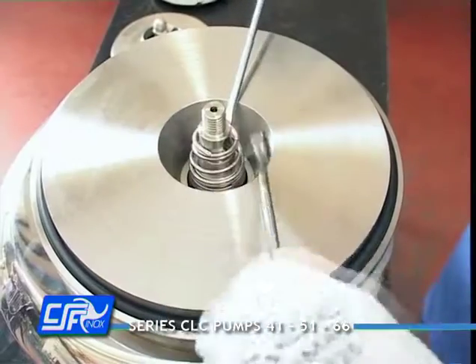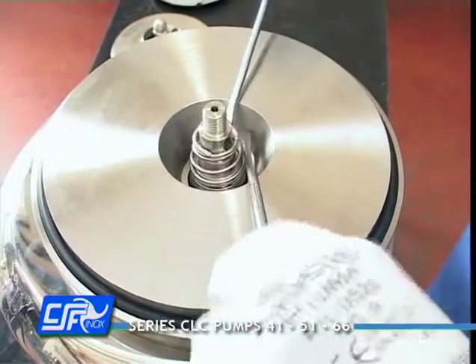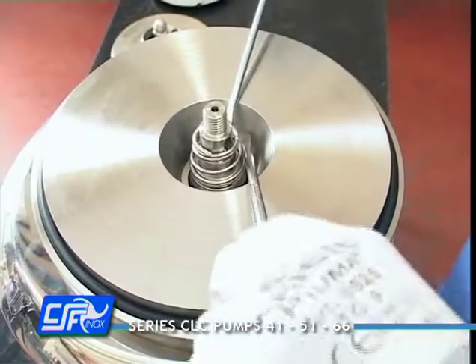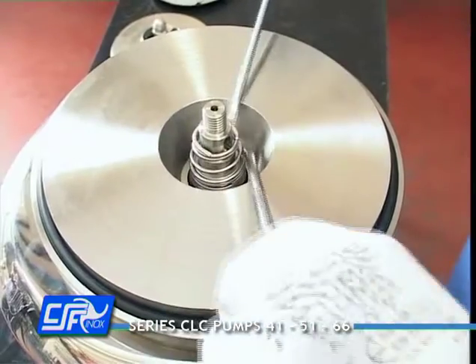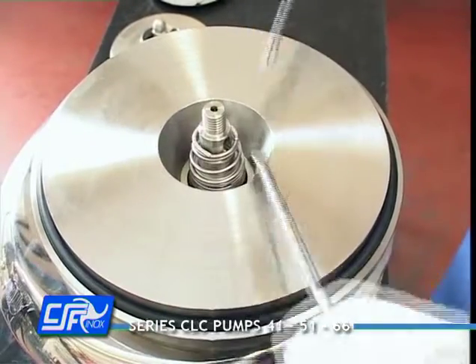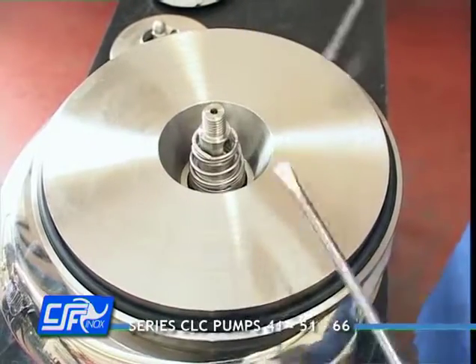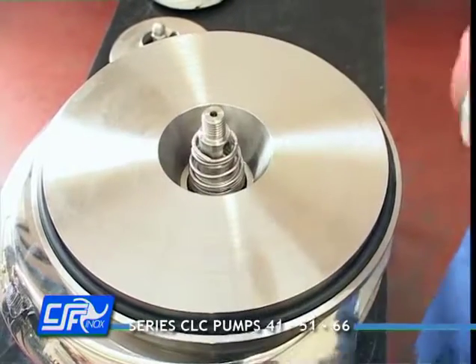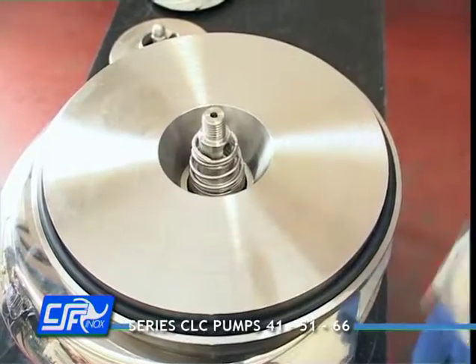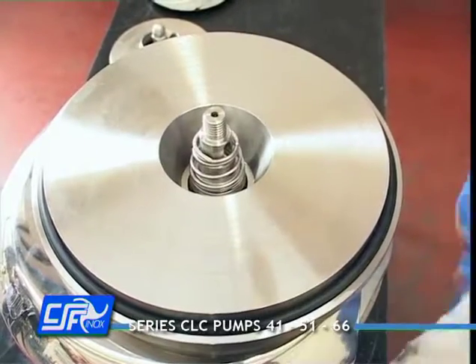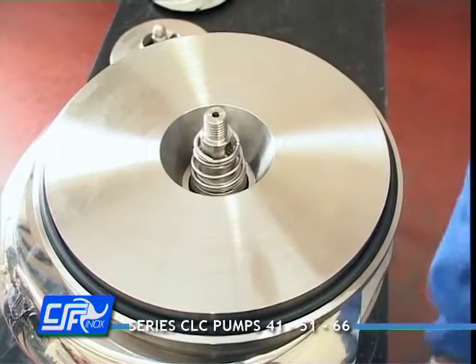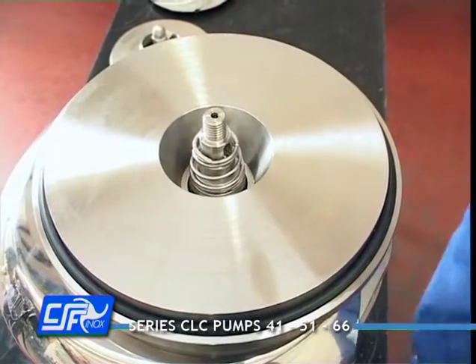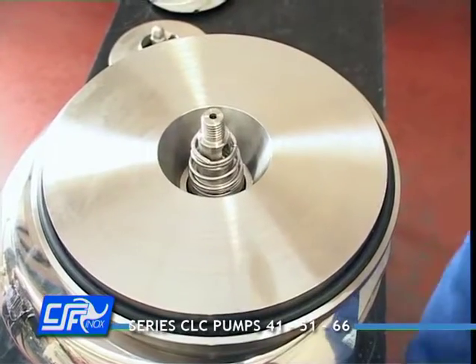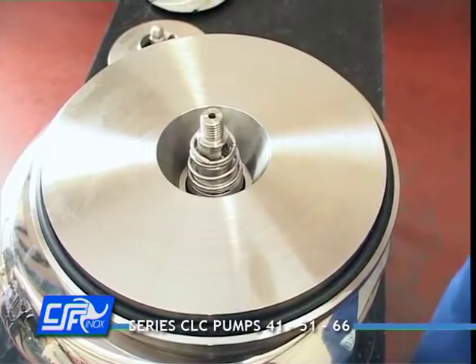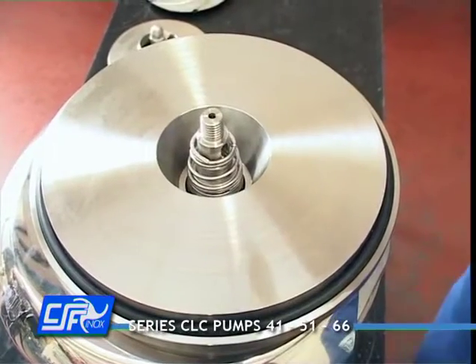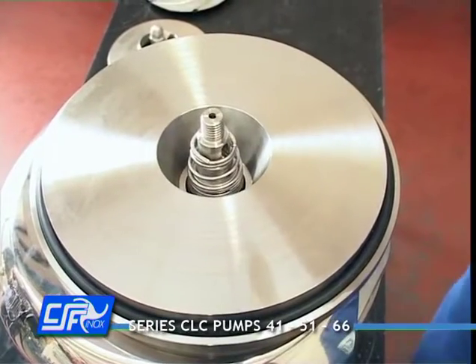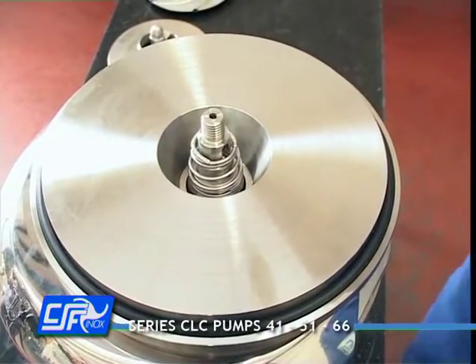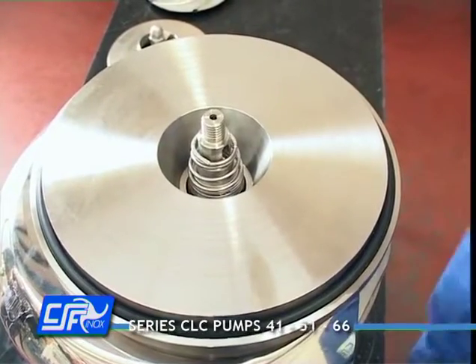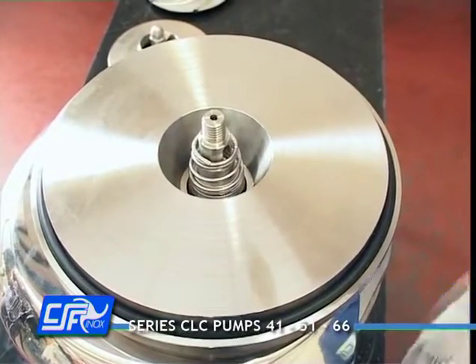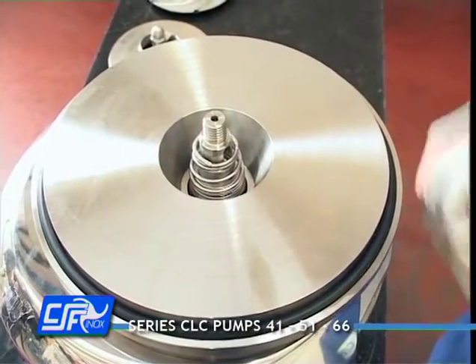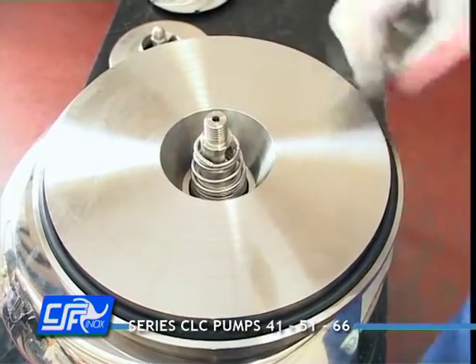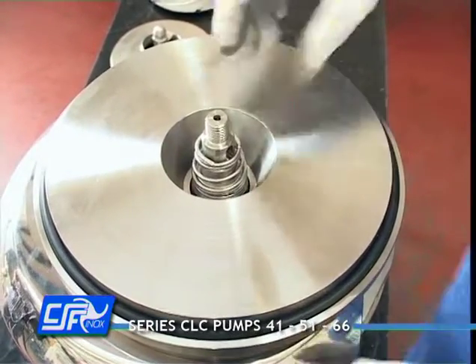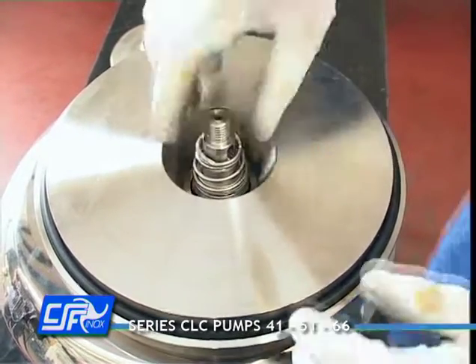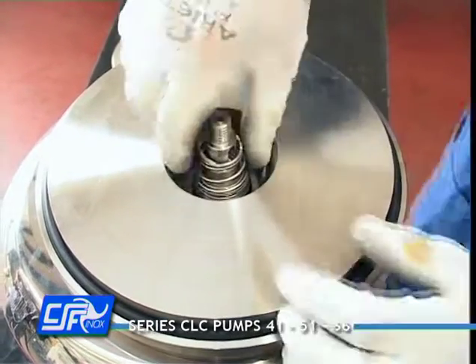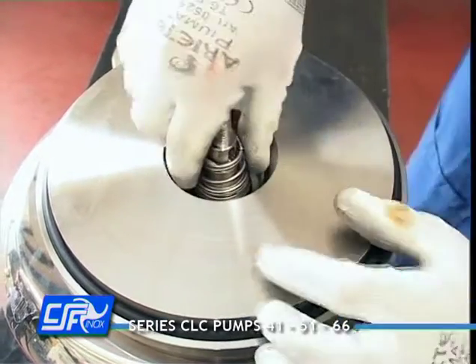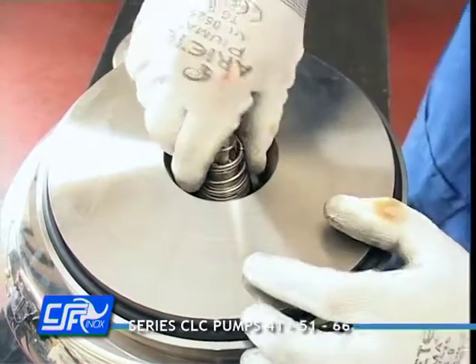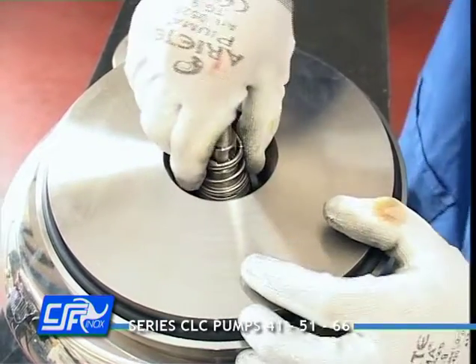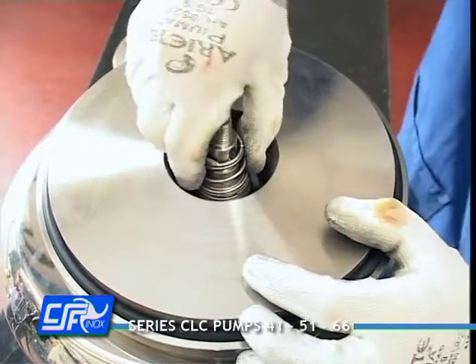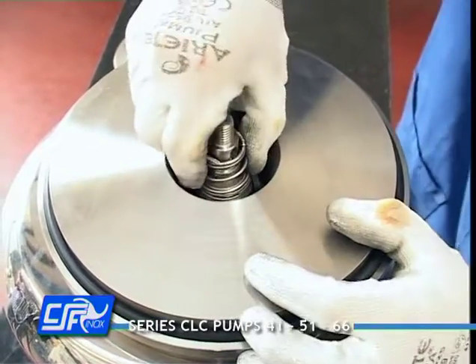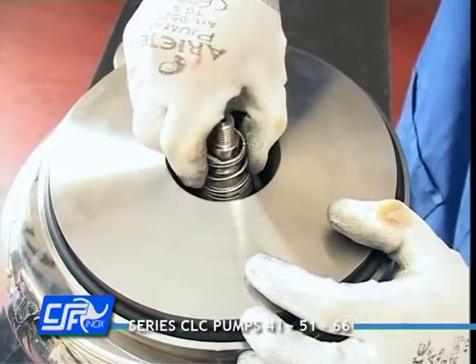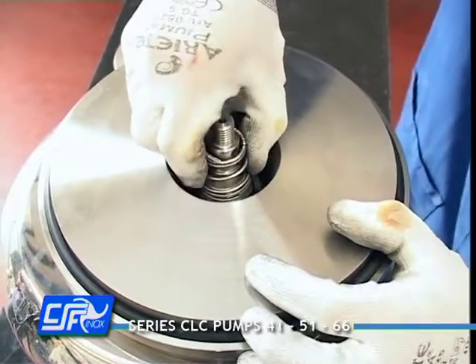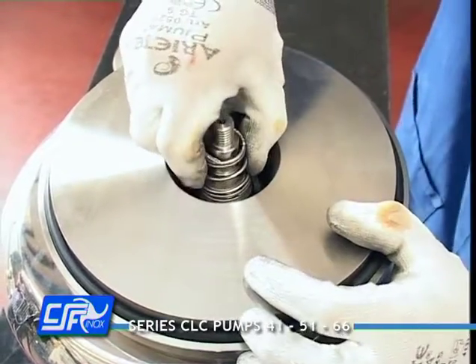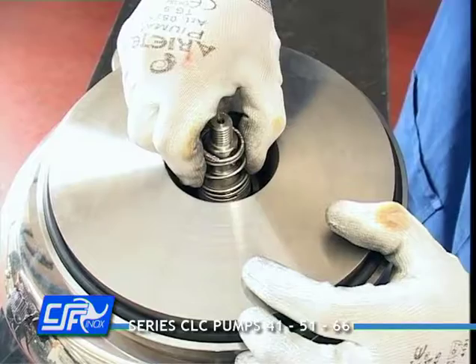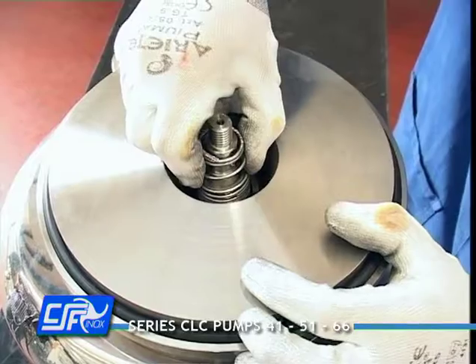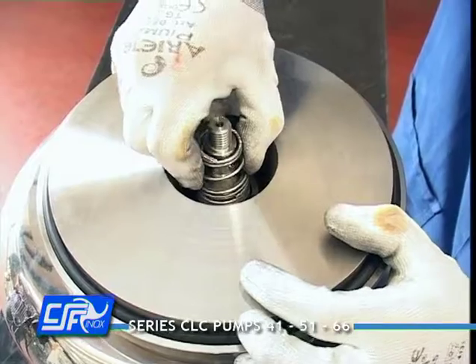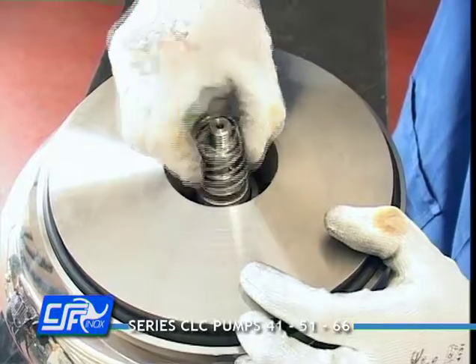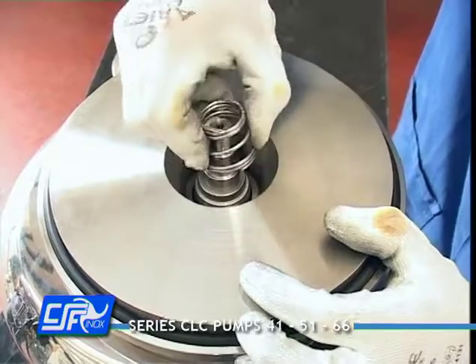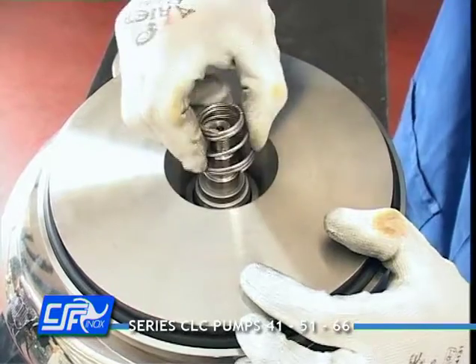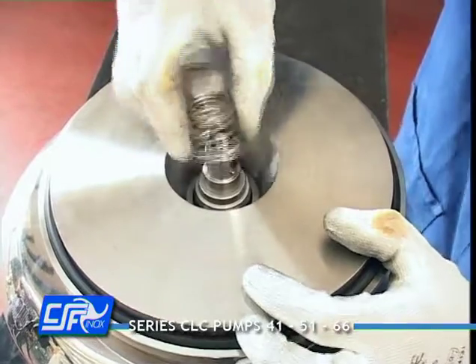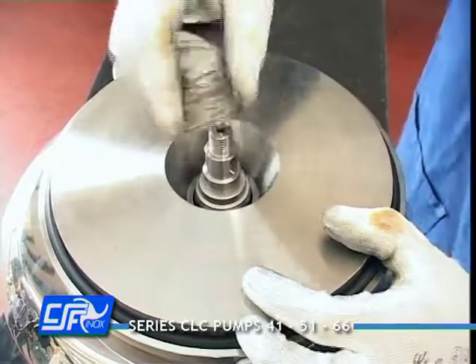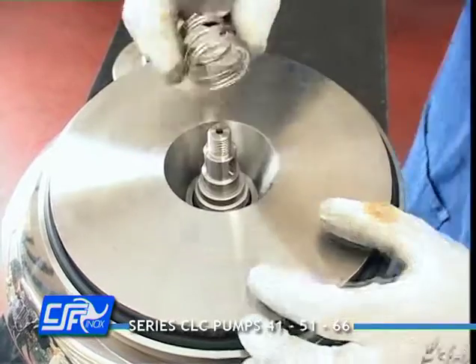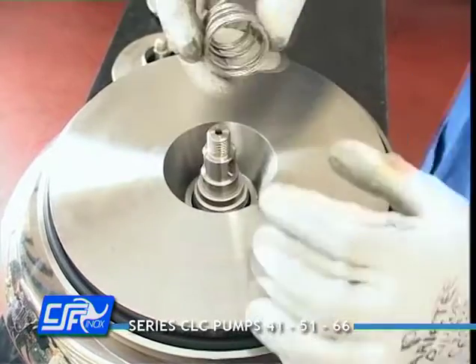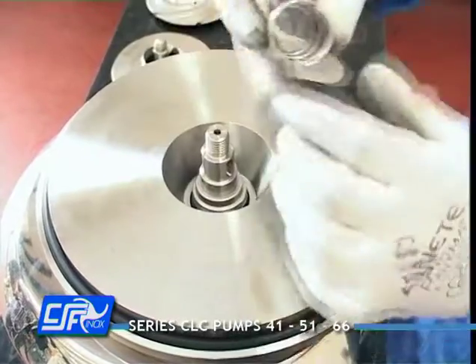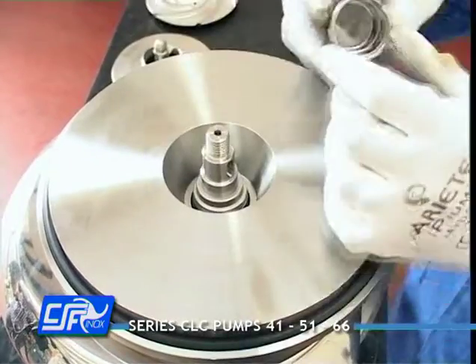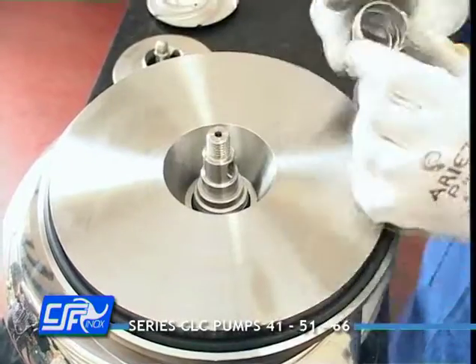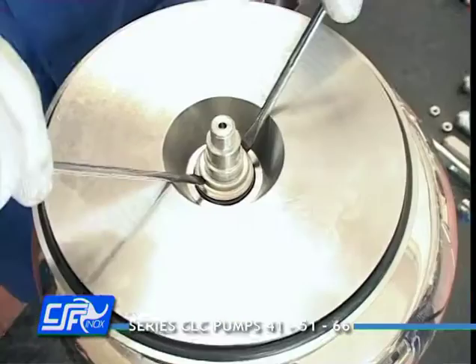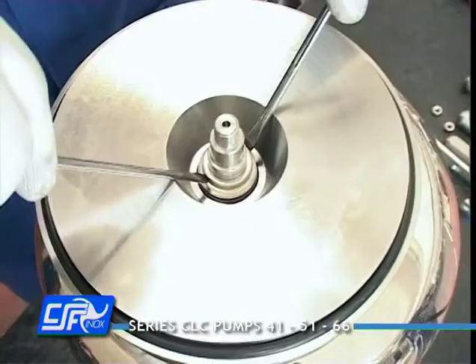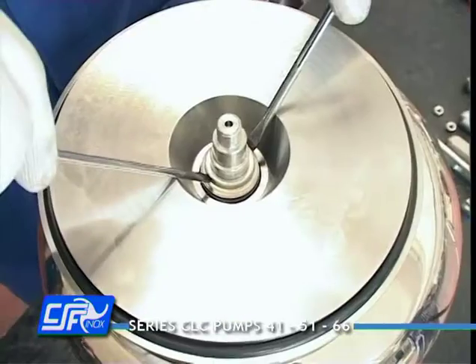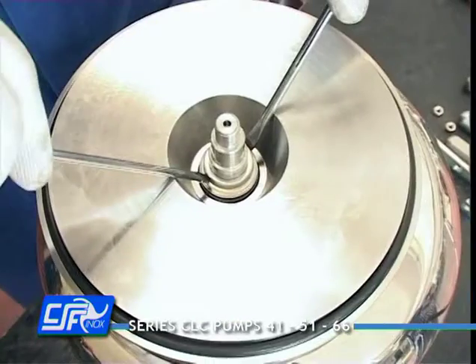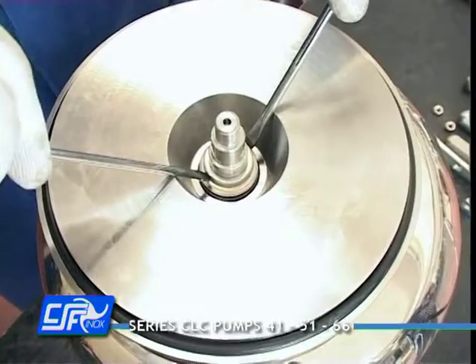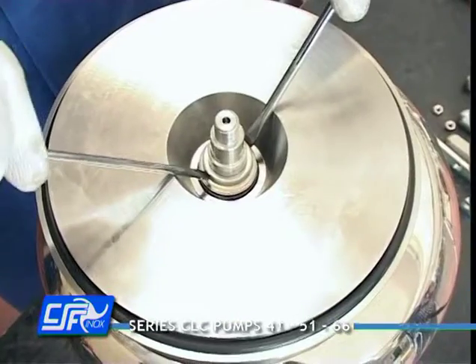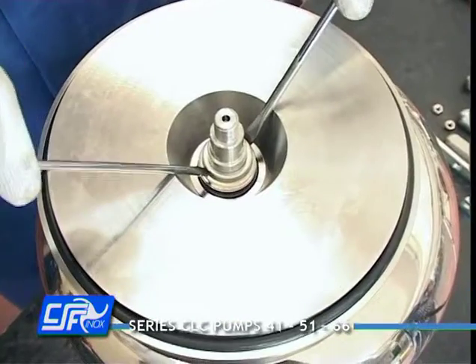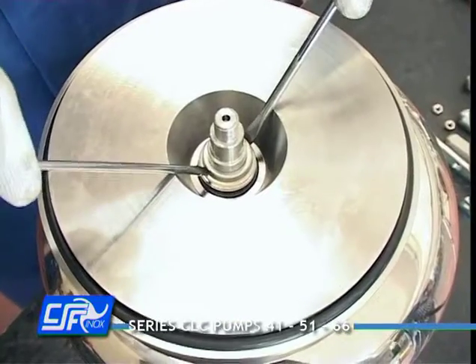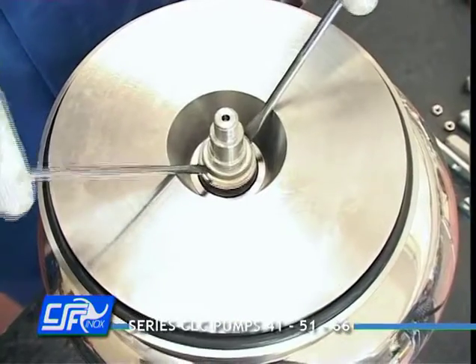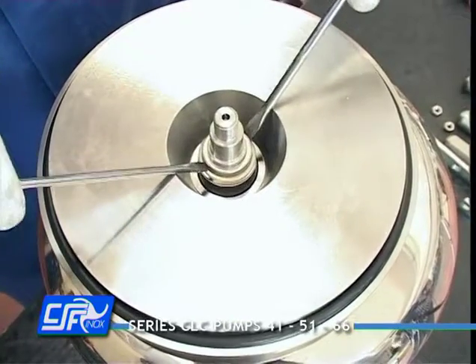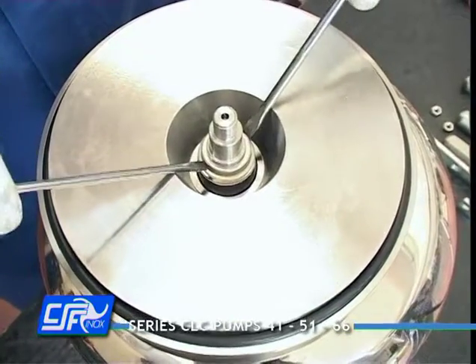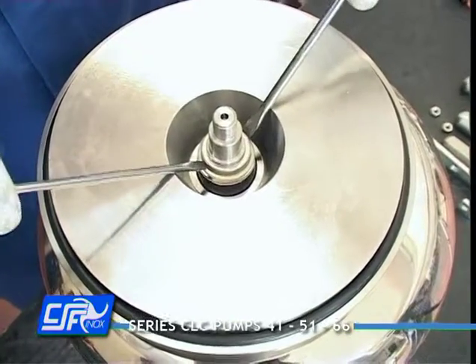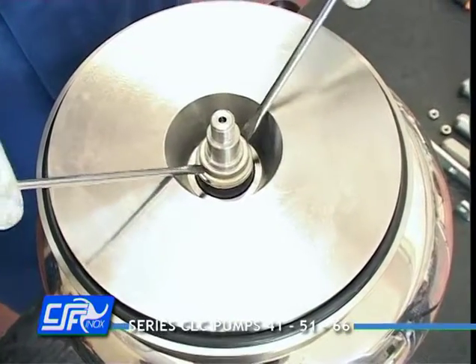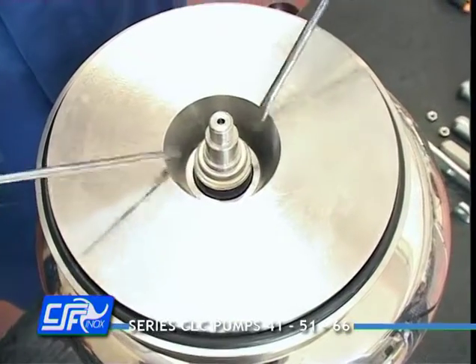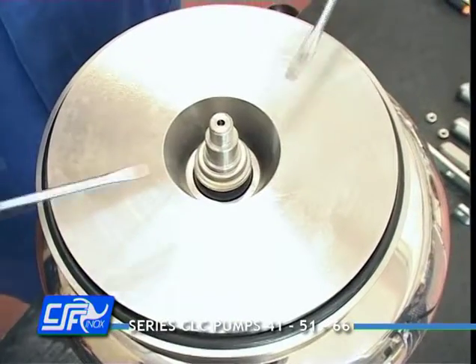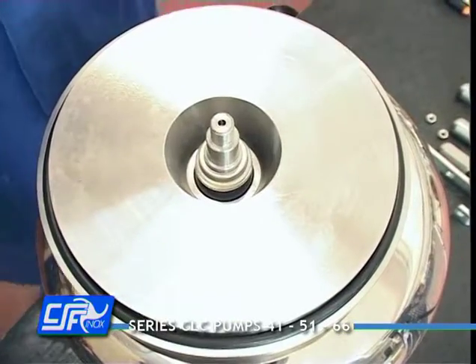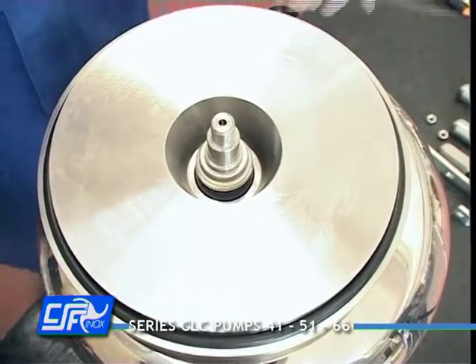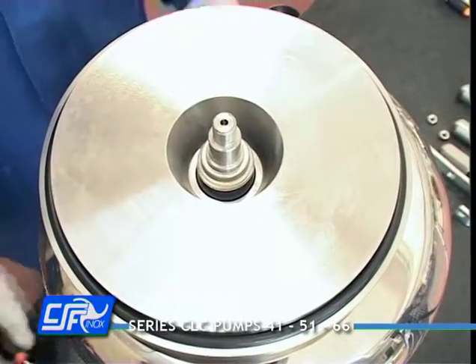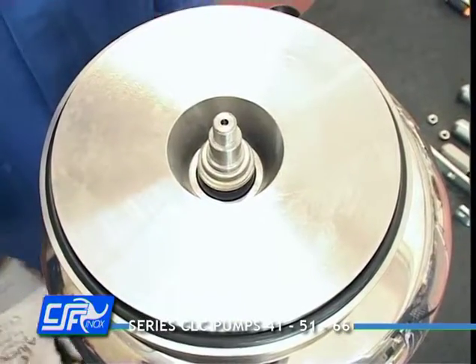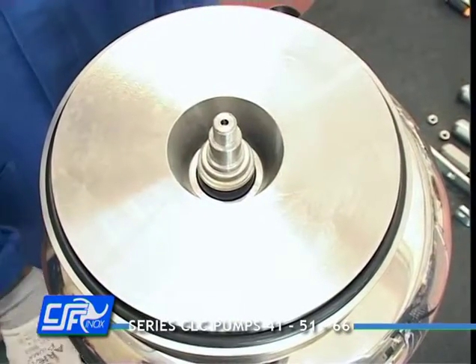Using two screwdrivers, slide off the rotary ring of the mechanical seal located inside the casing cover.